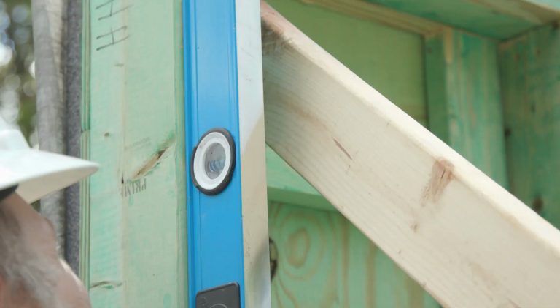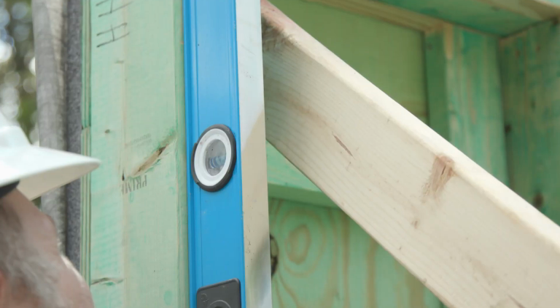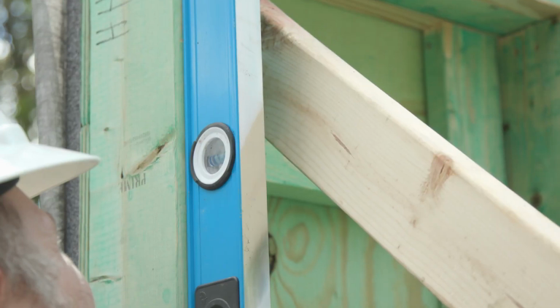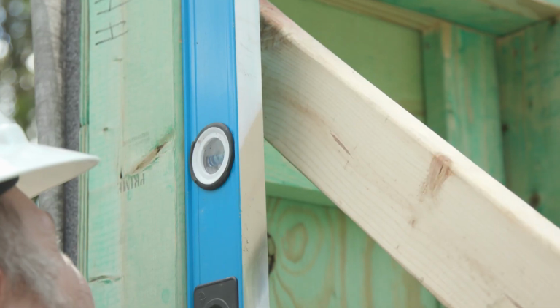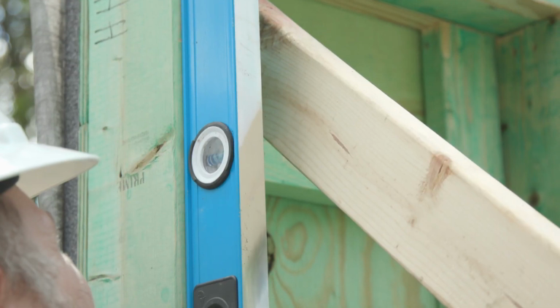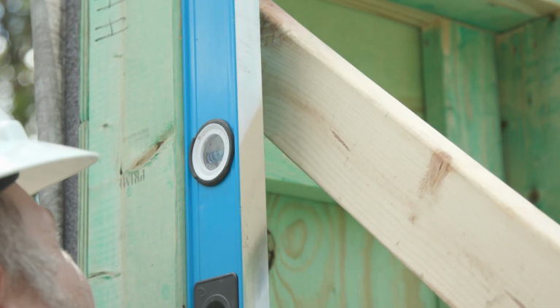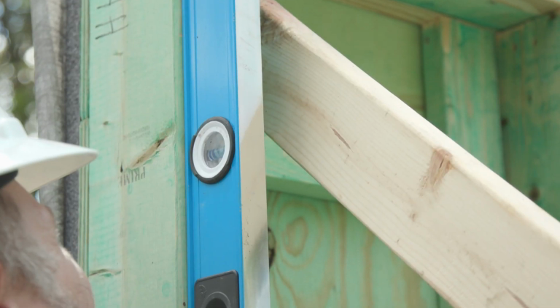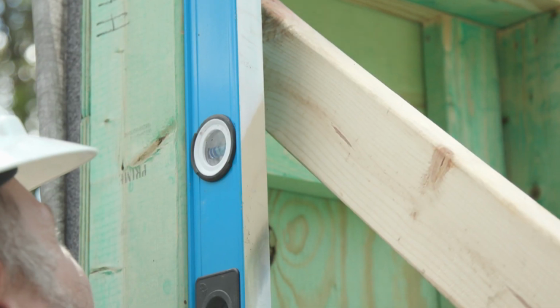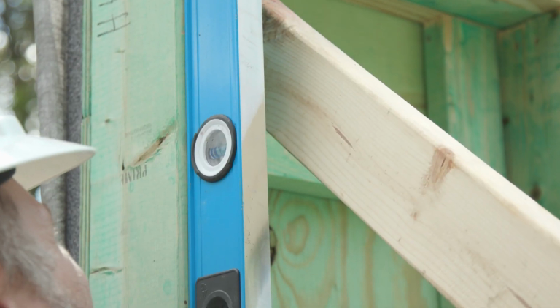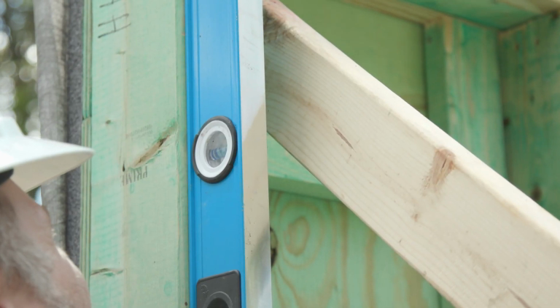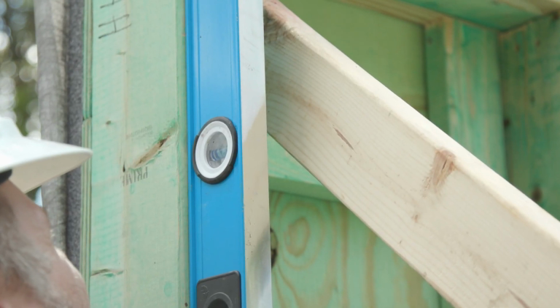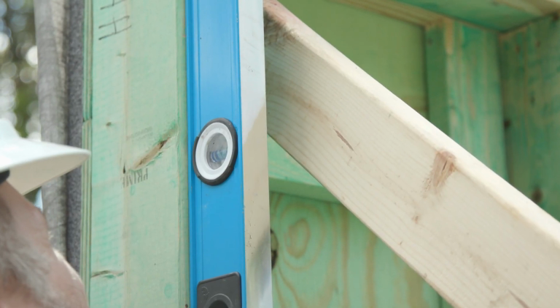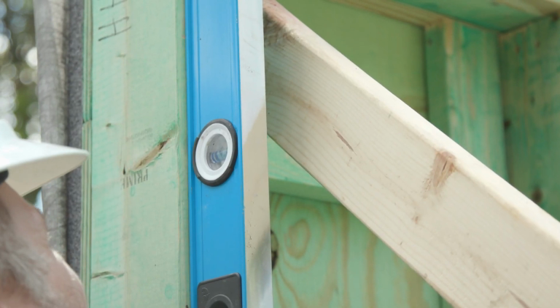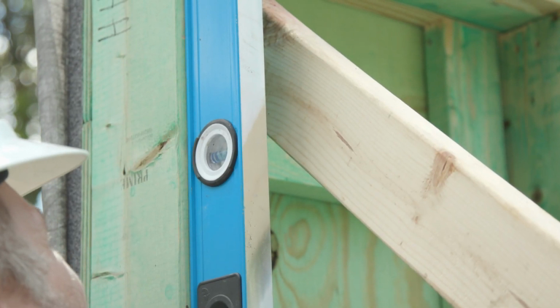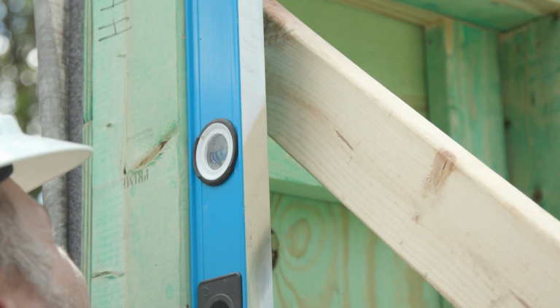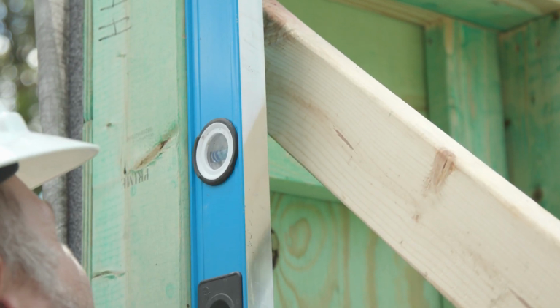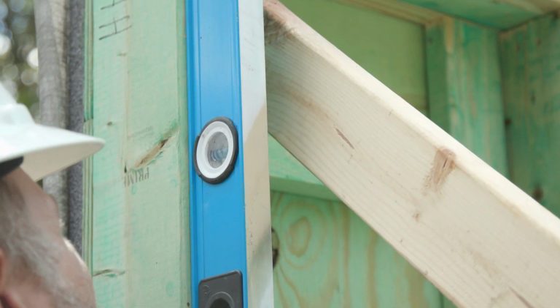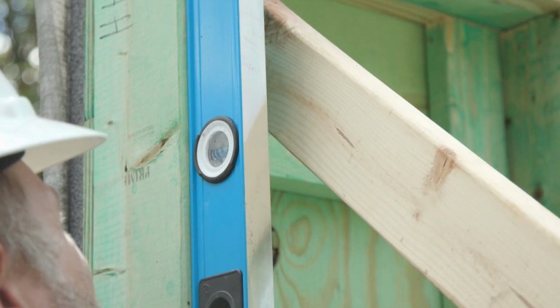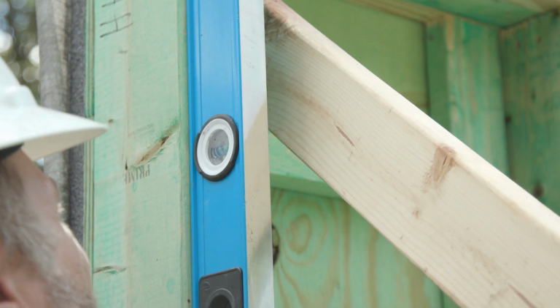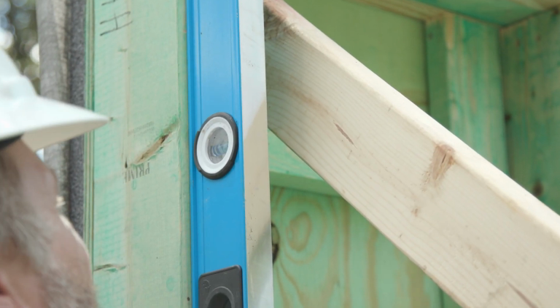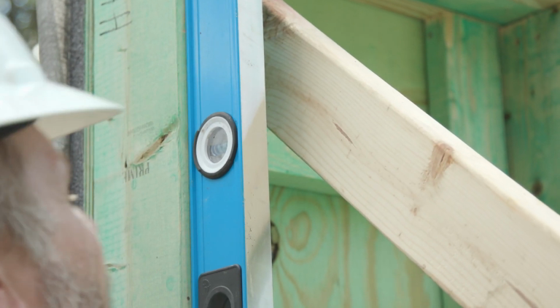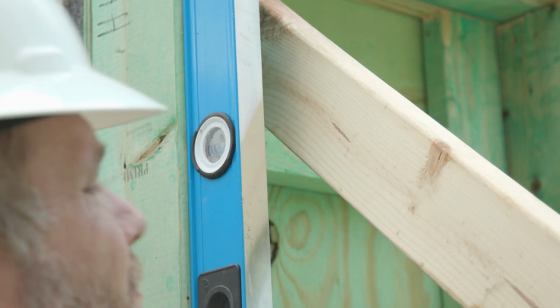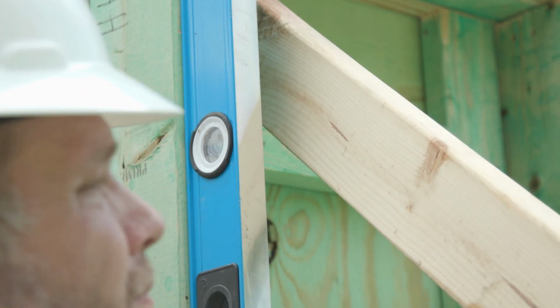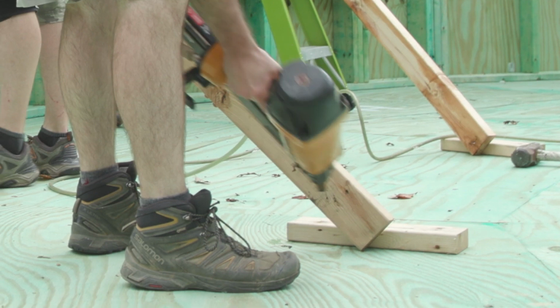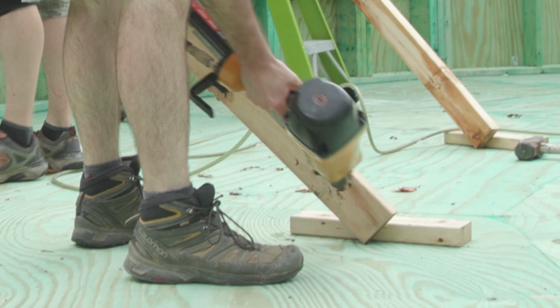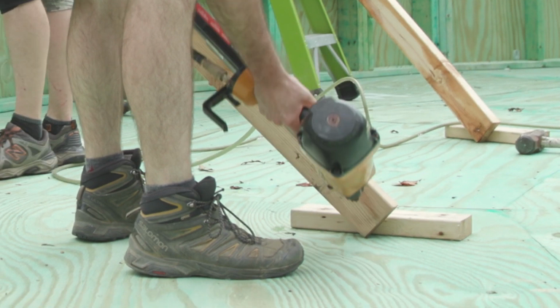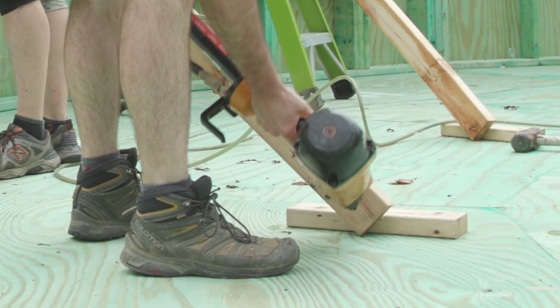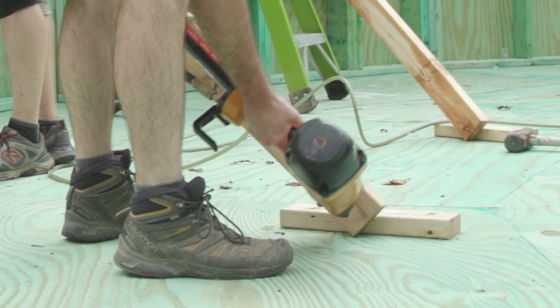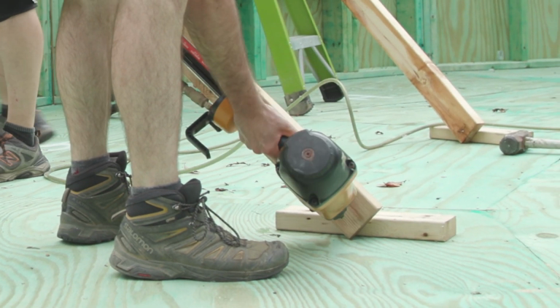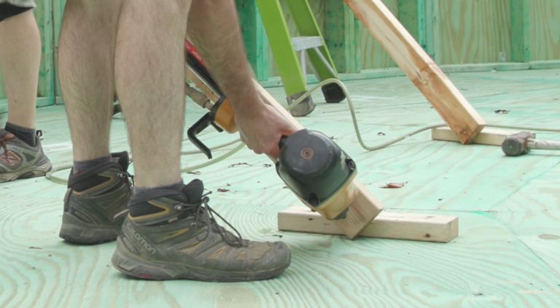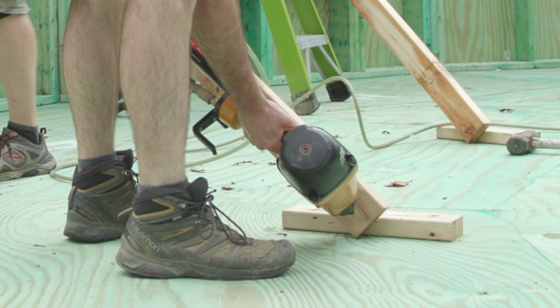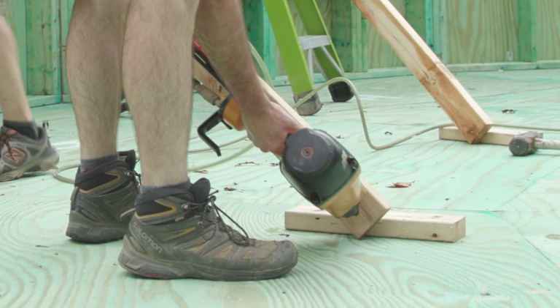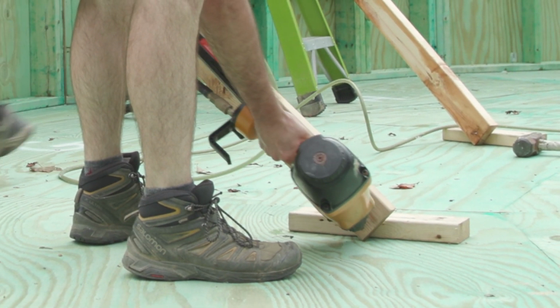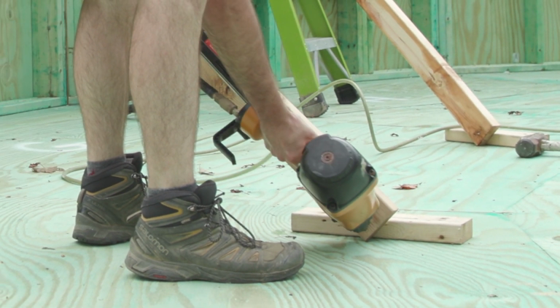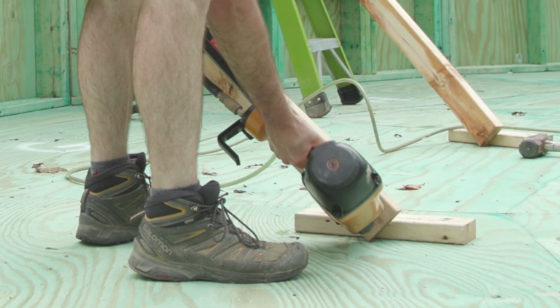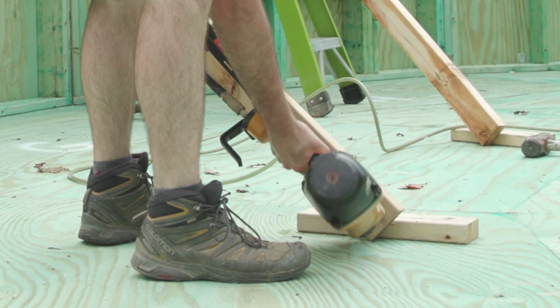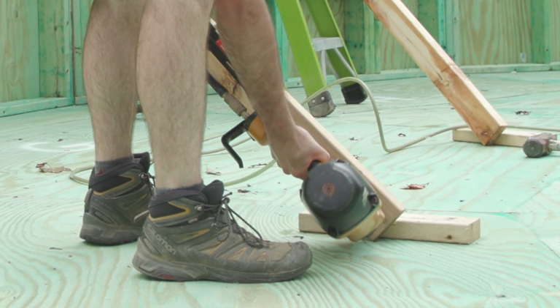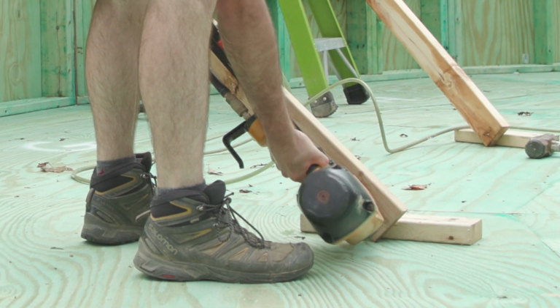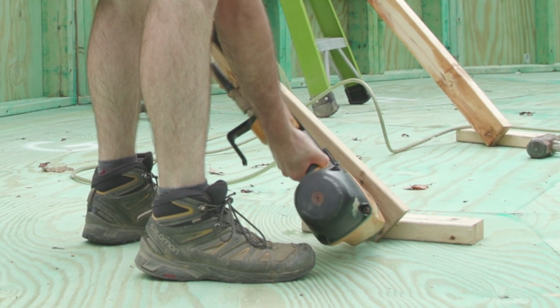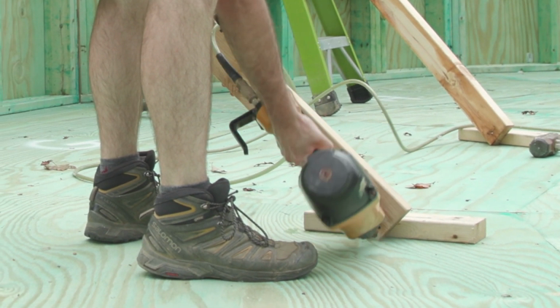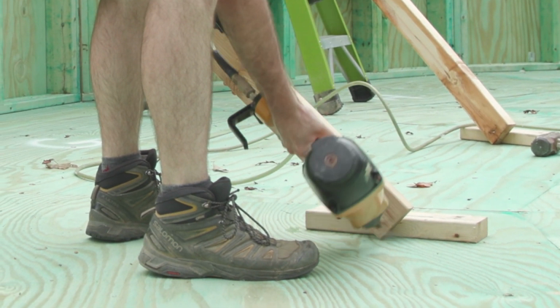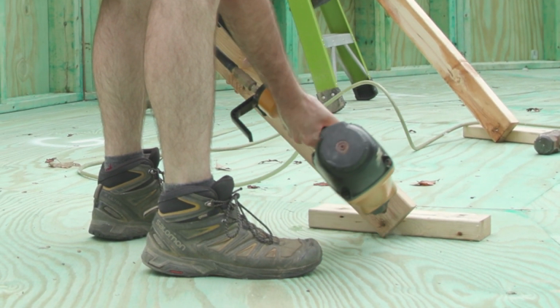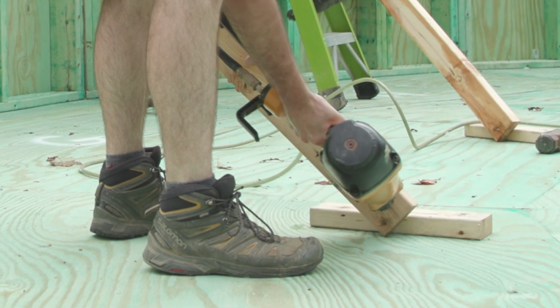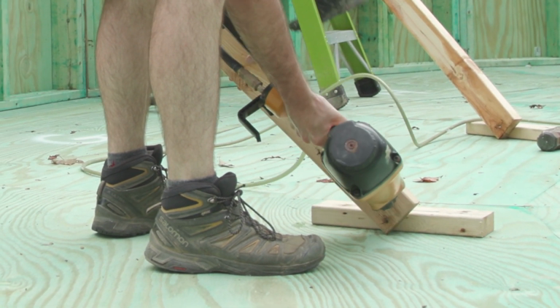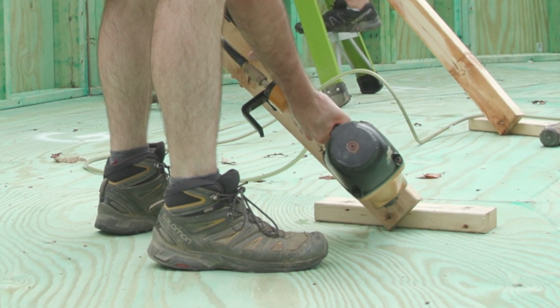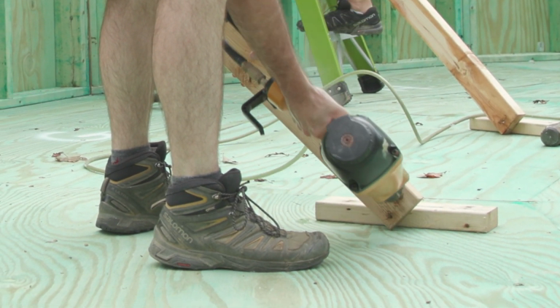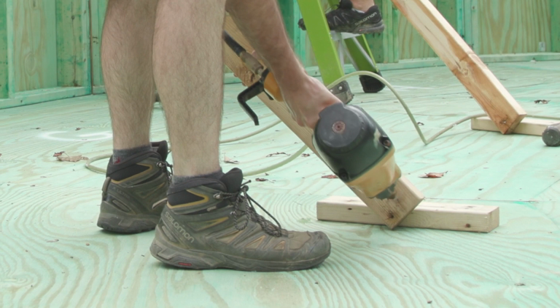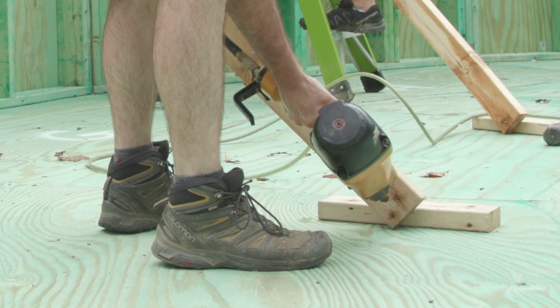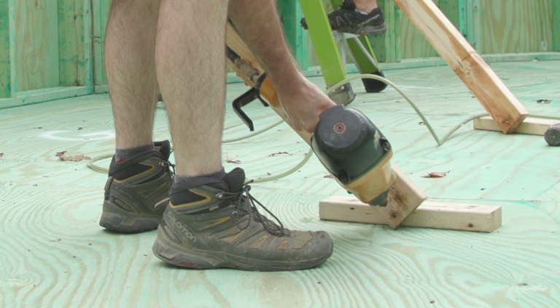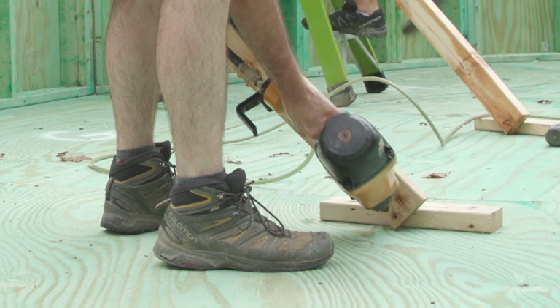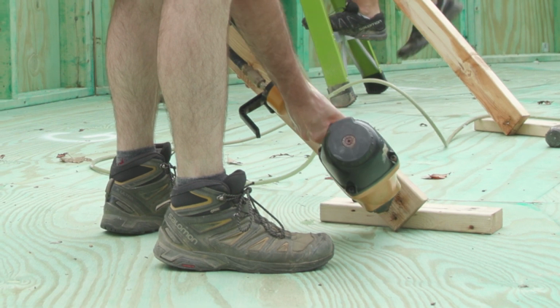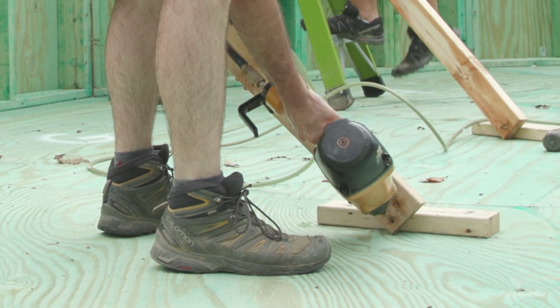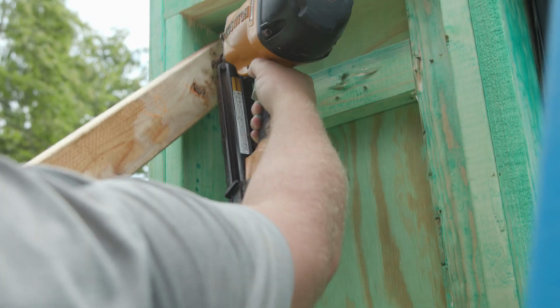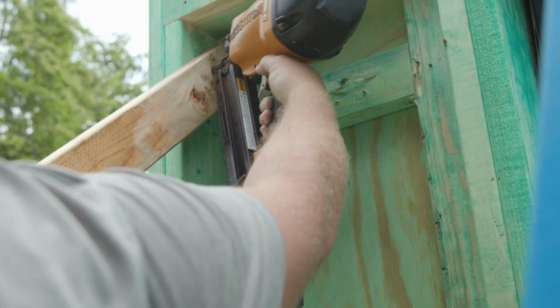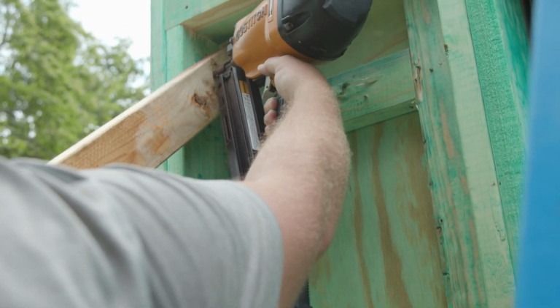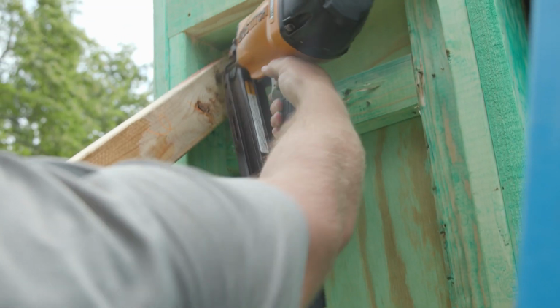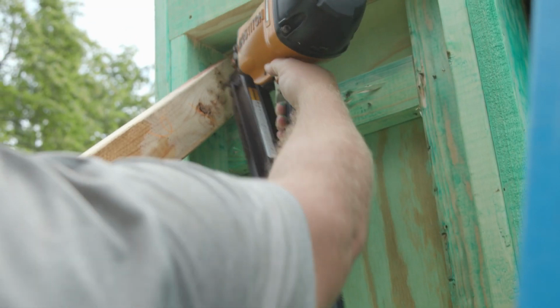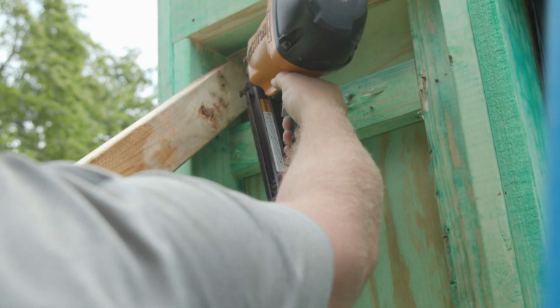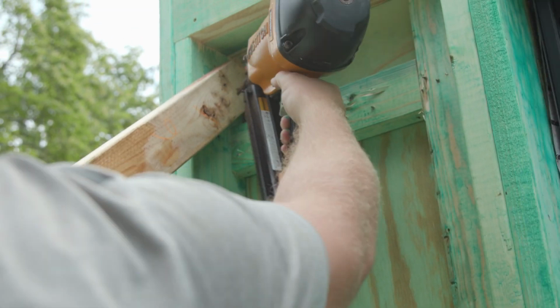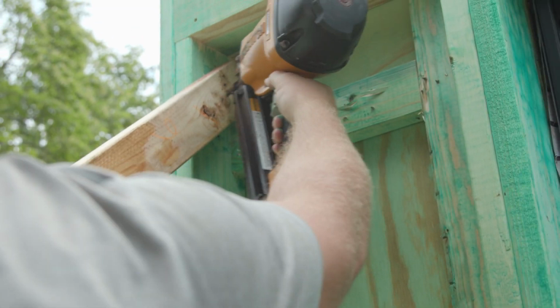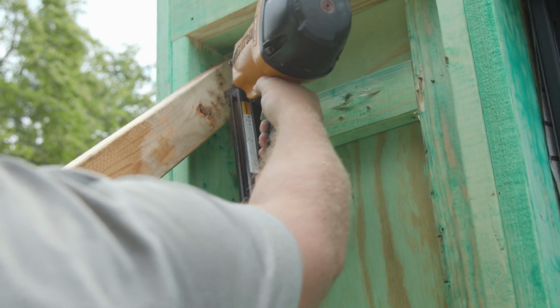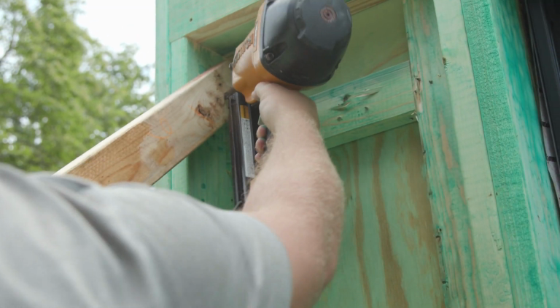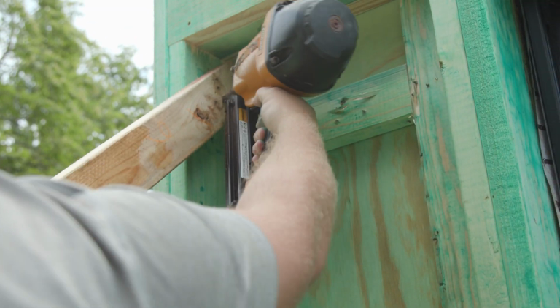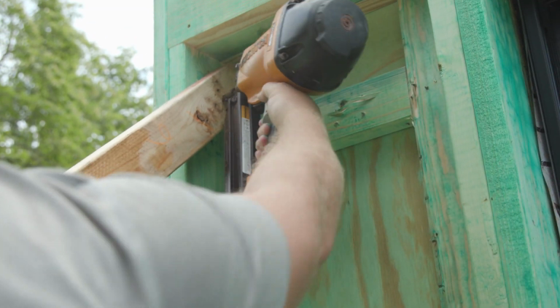Make sure the wall panel is plumb. Once in the correct location, secure temporary bracing.